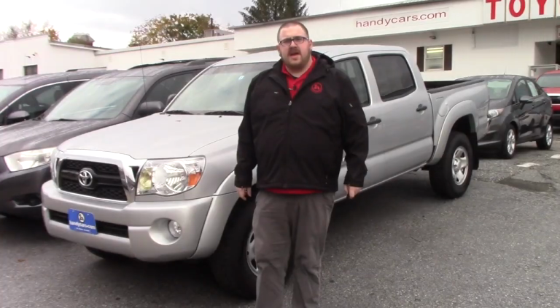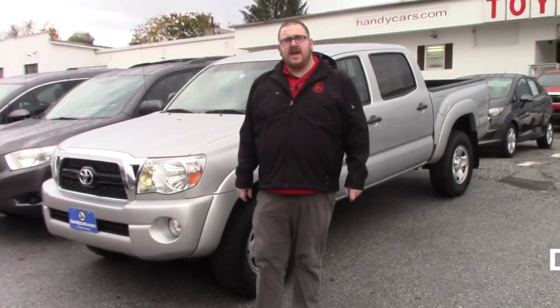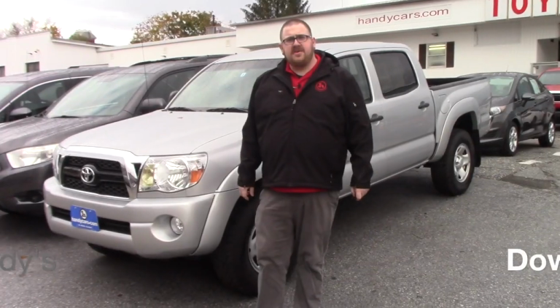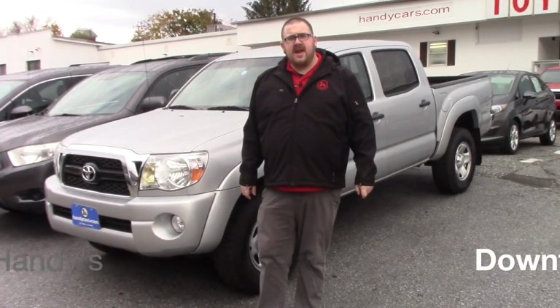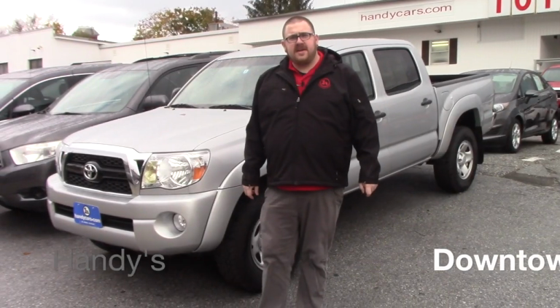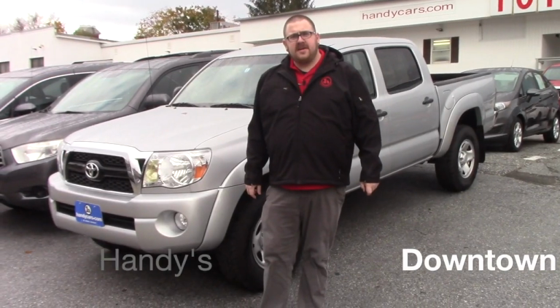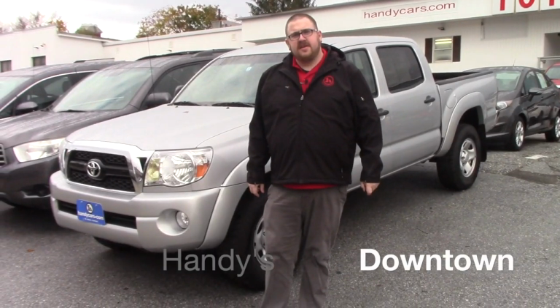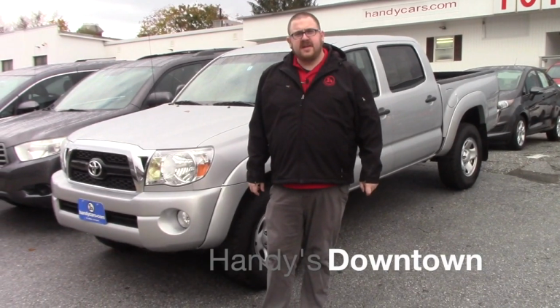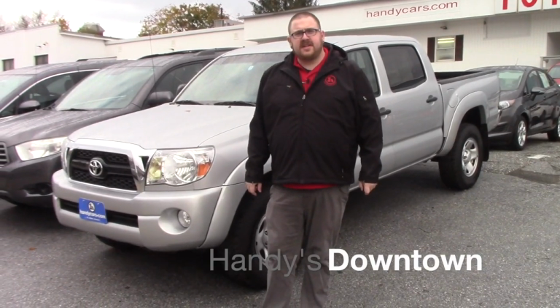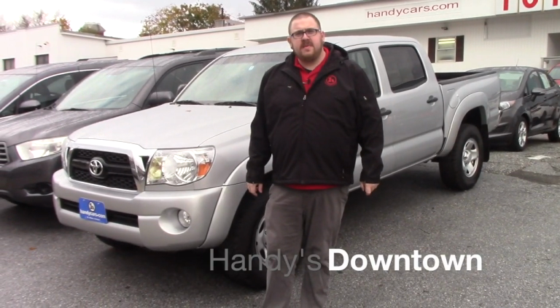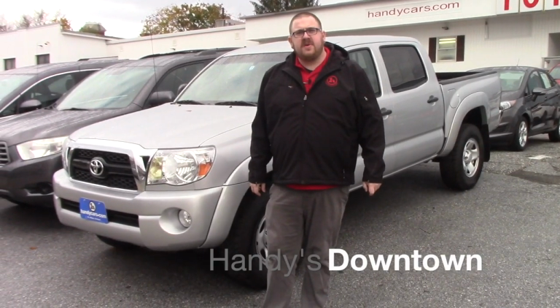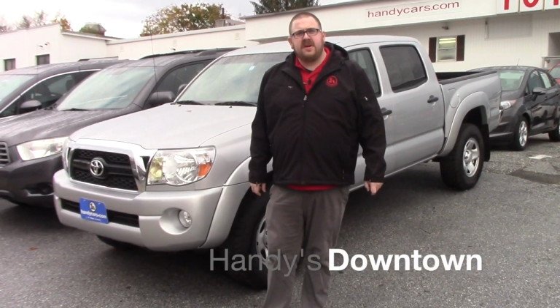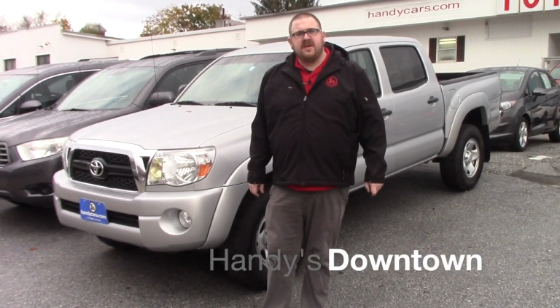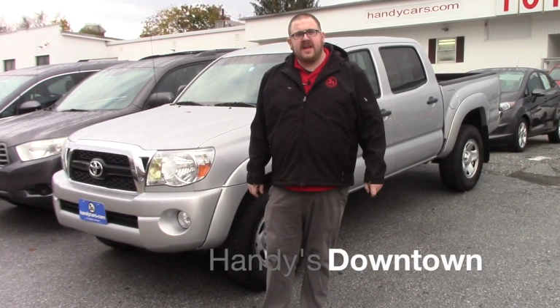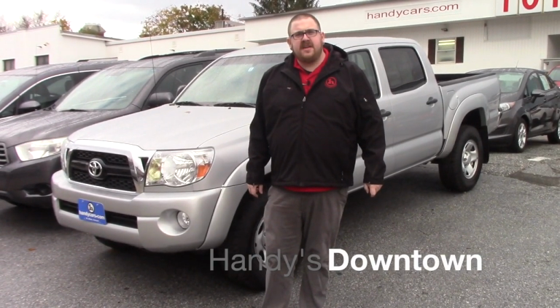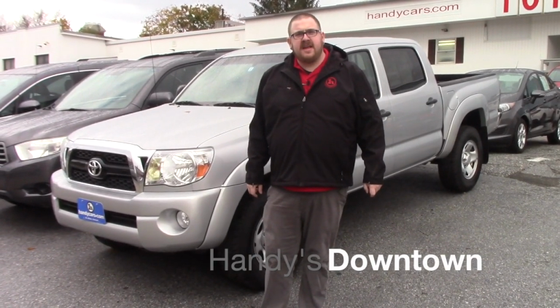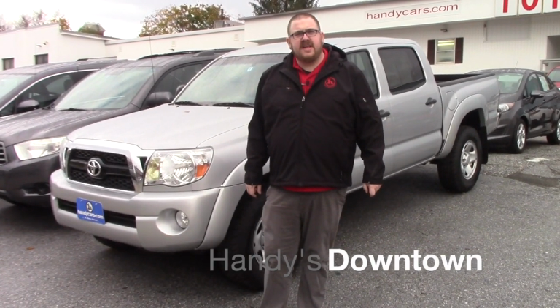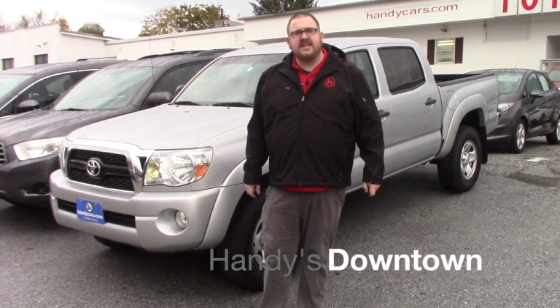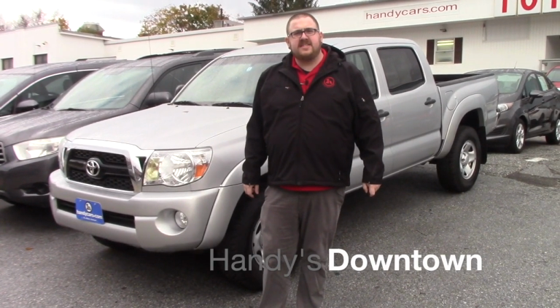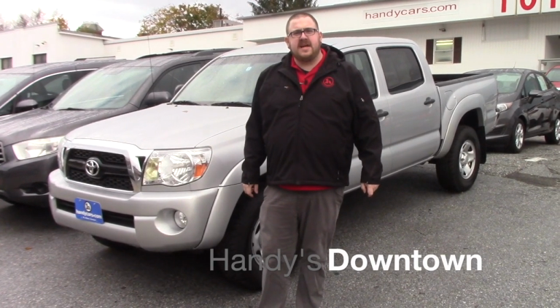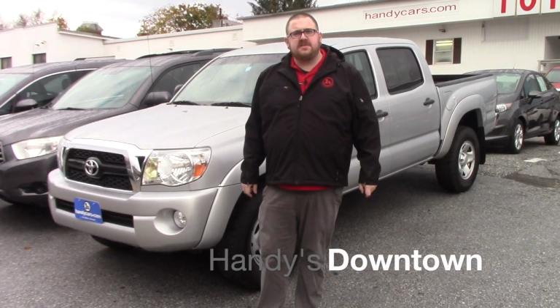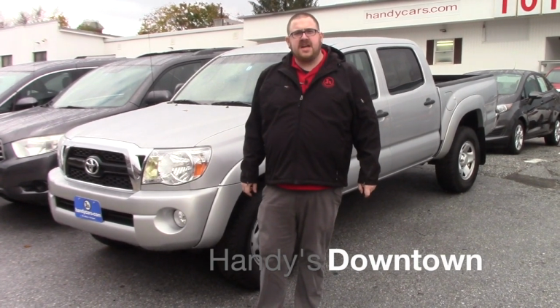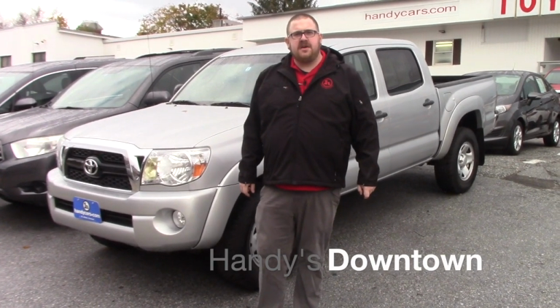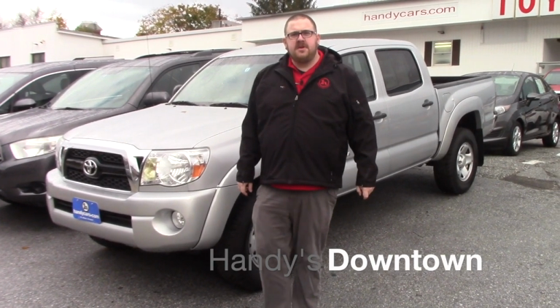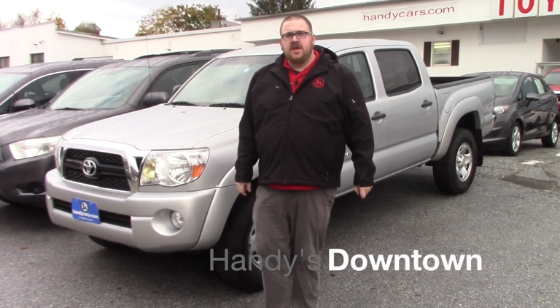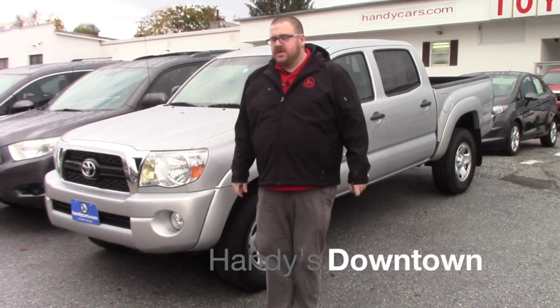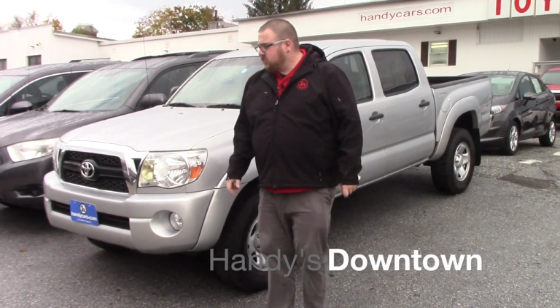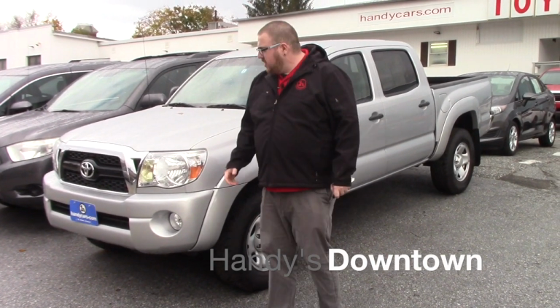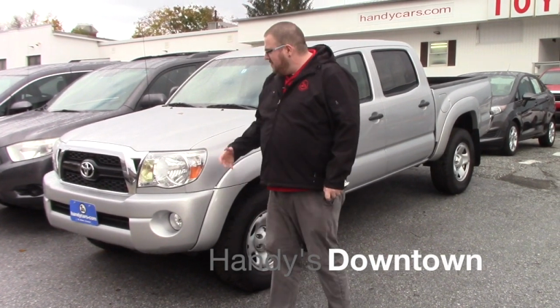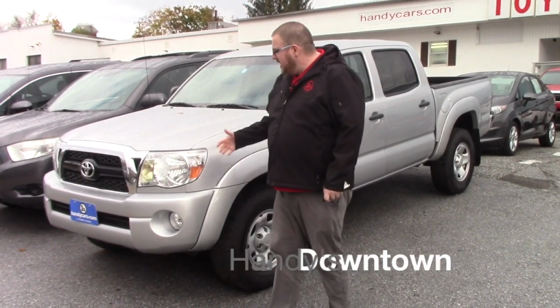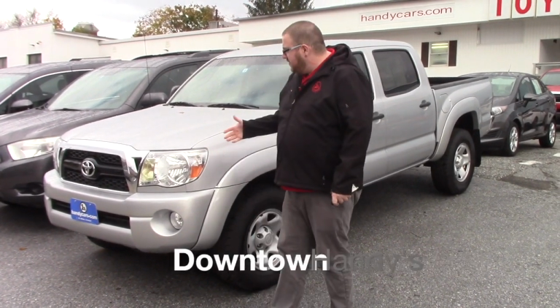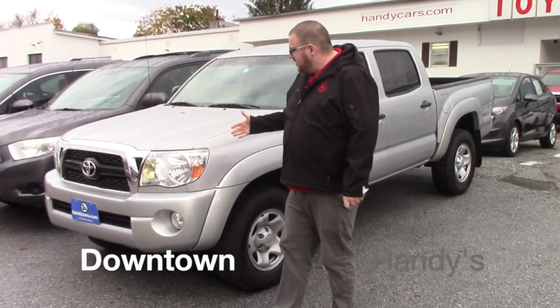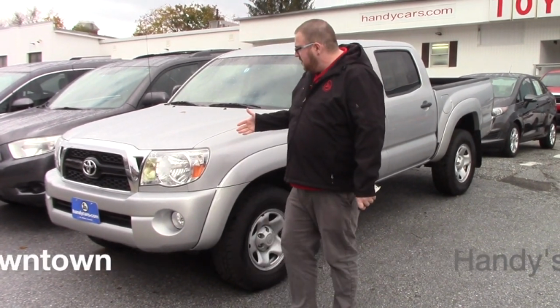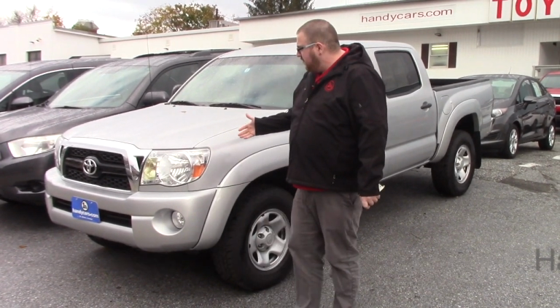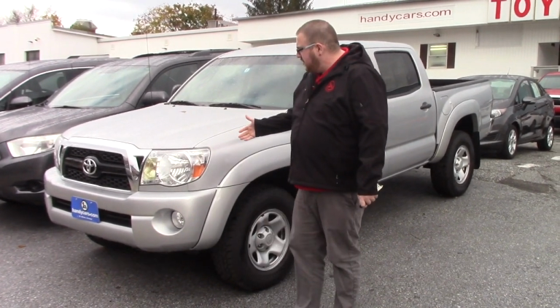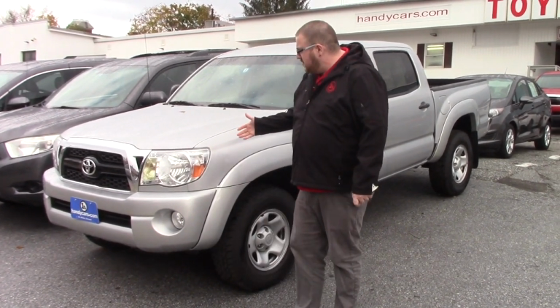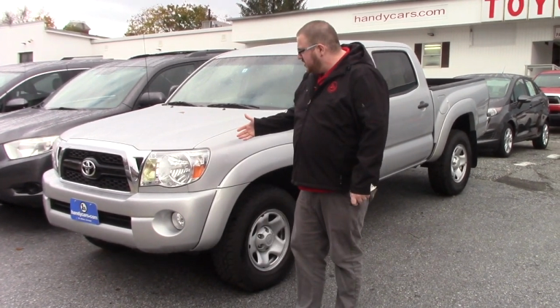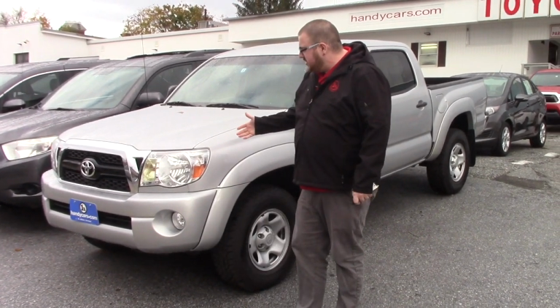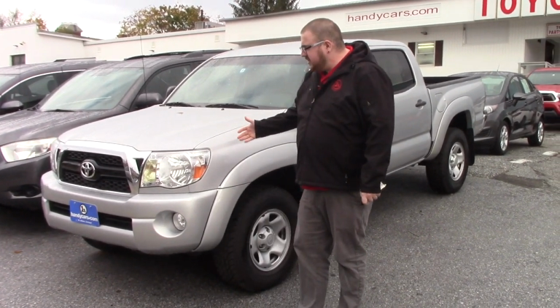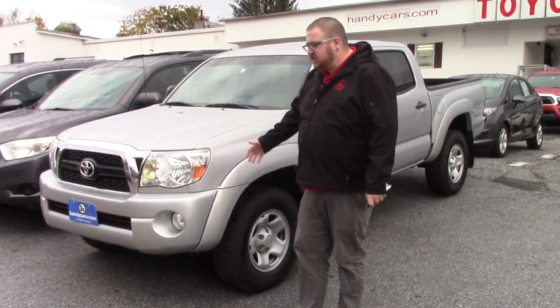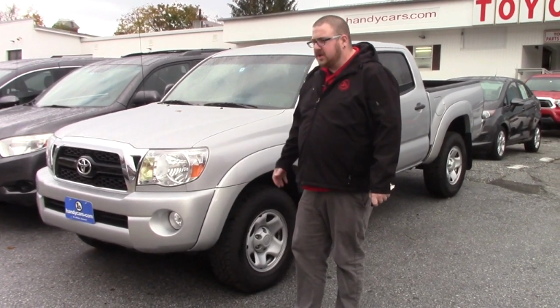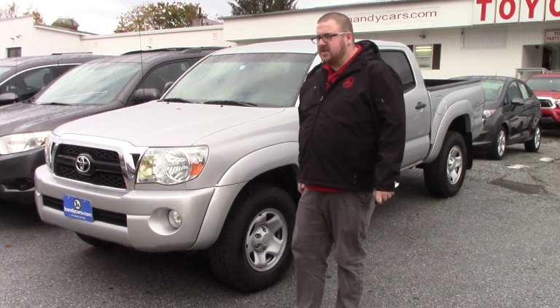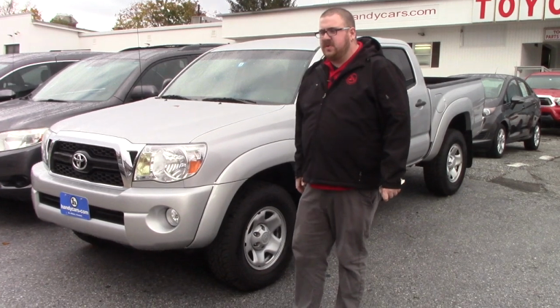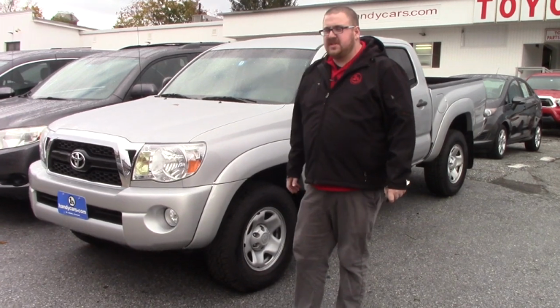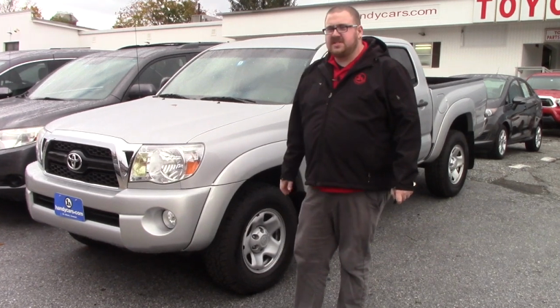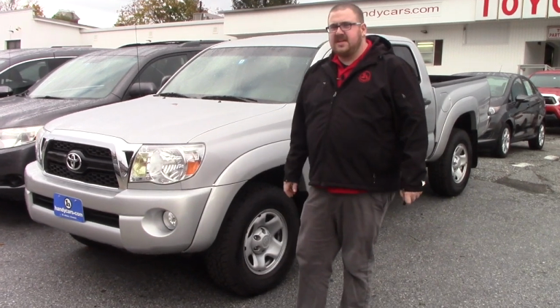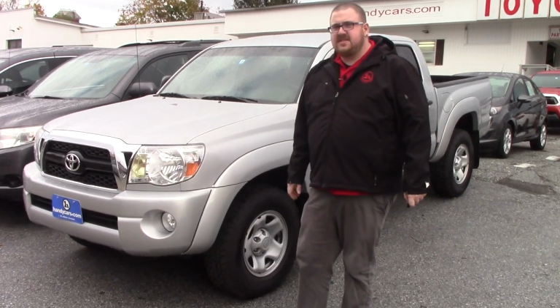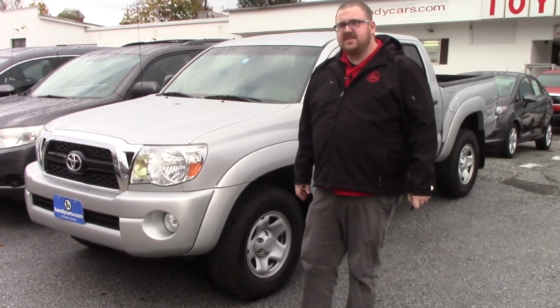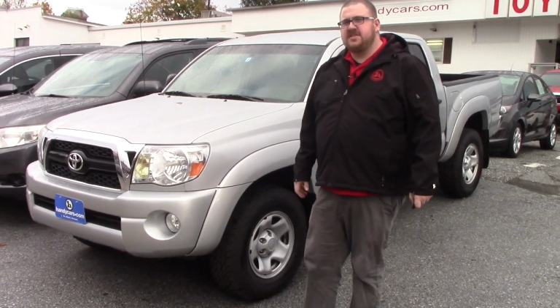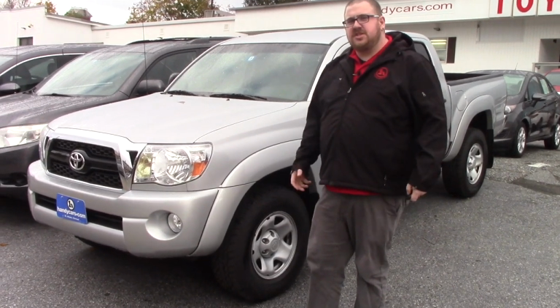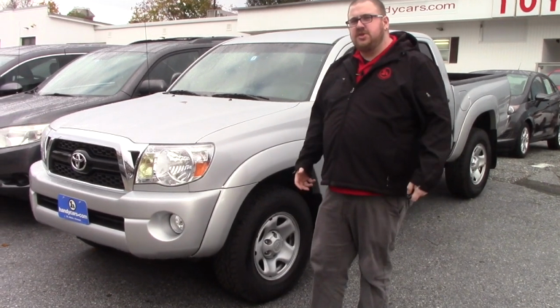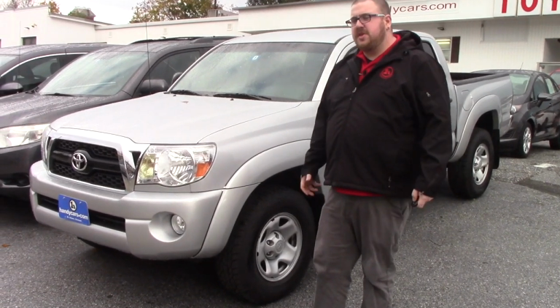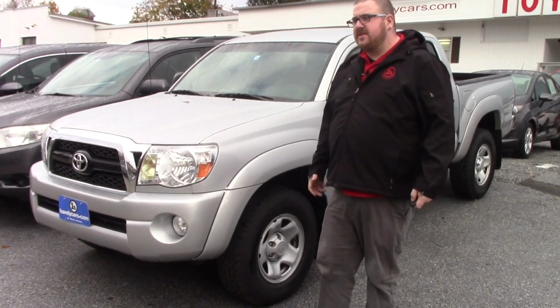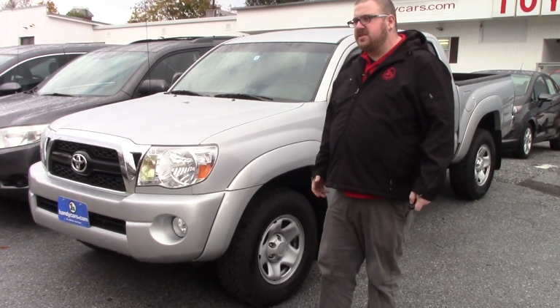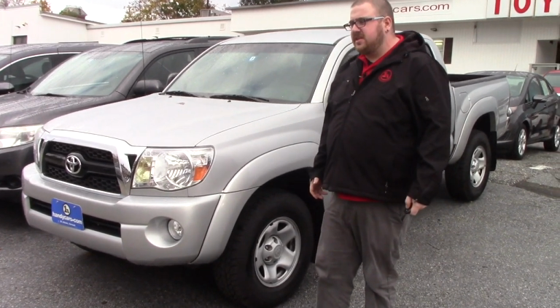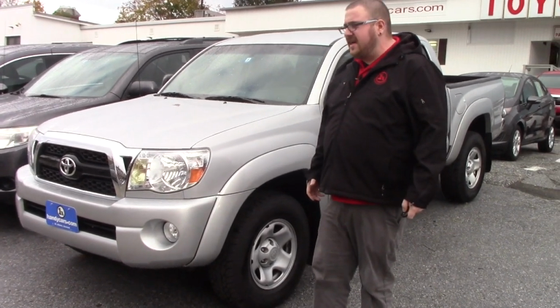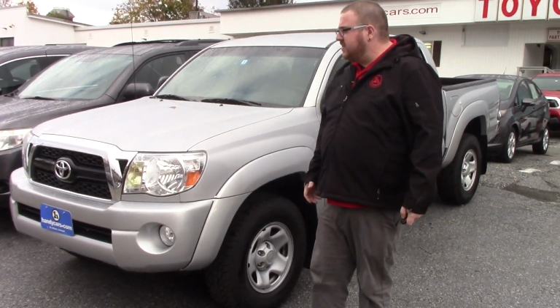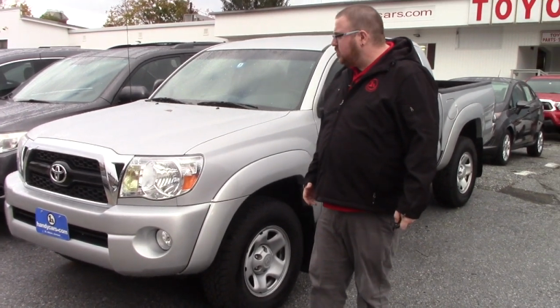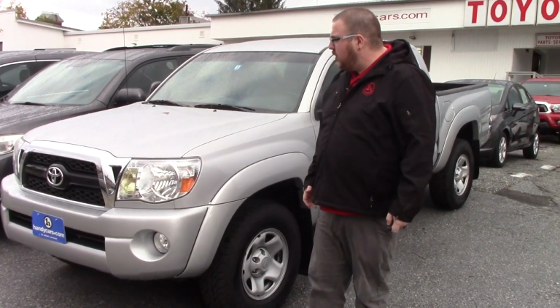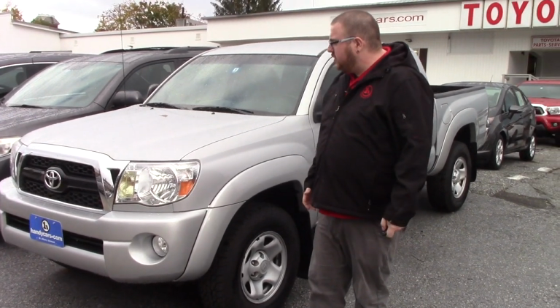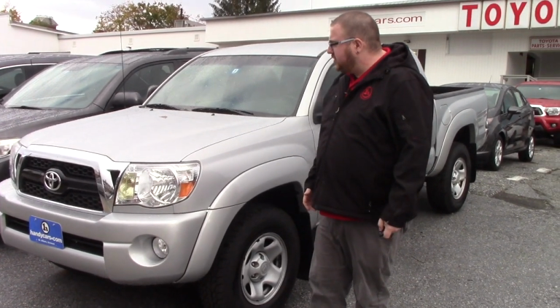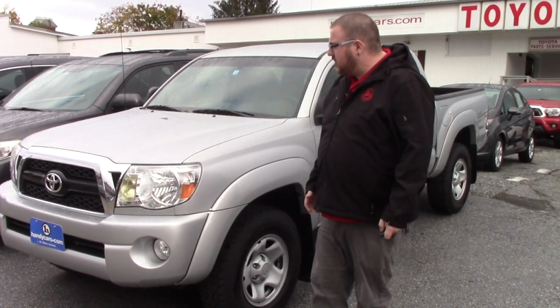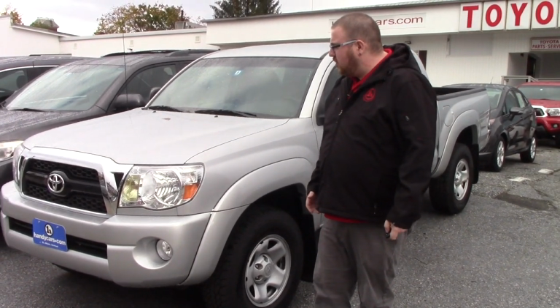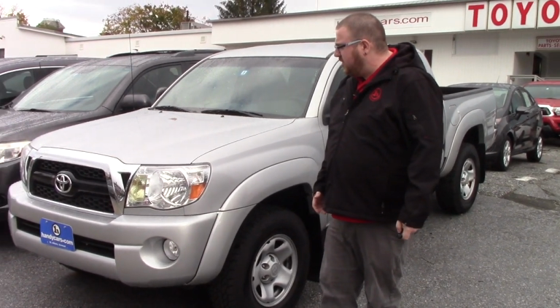Hey Greg, Nick Lambert here again from Handy's Downtown. Just wanted to make a video for you on this other truck that we discussed. This is a 2011 Toyota Tacoma.